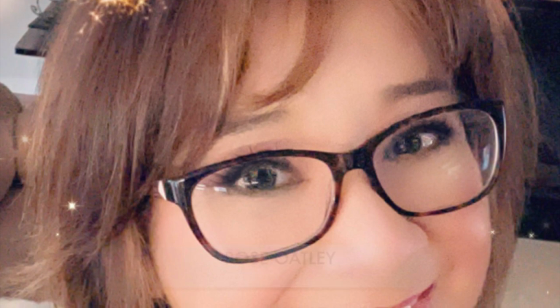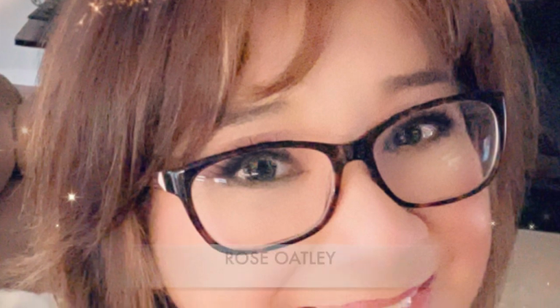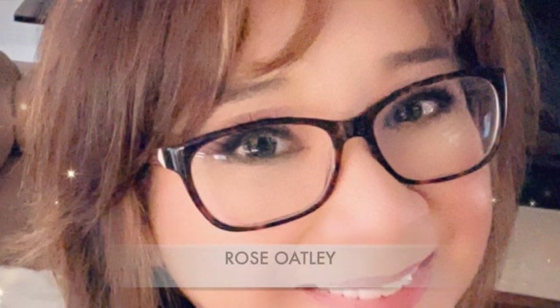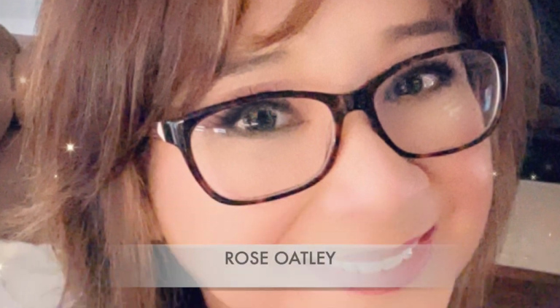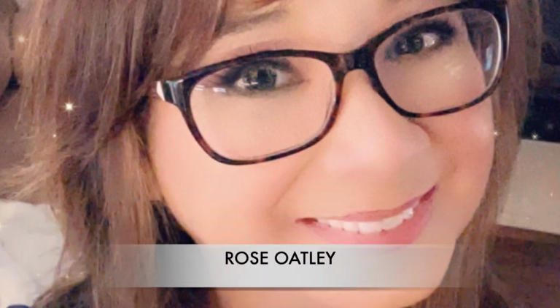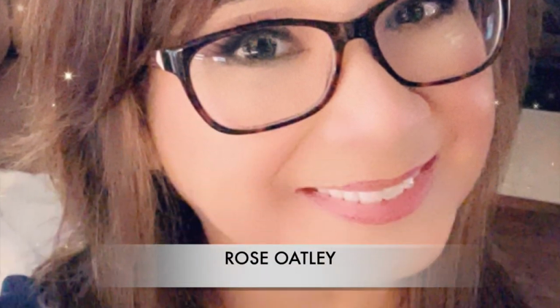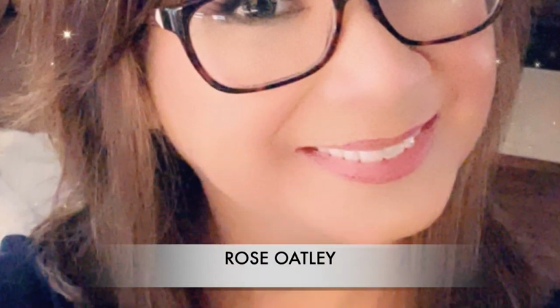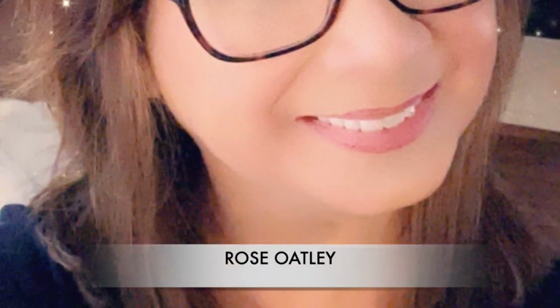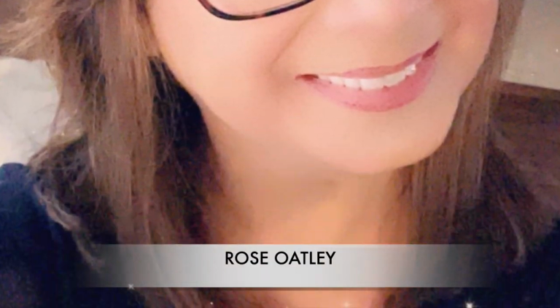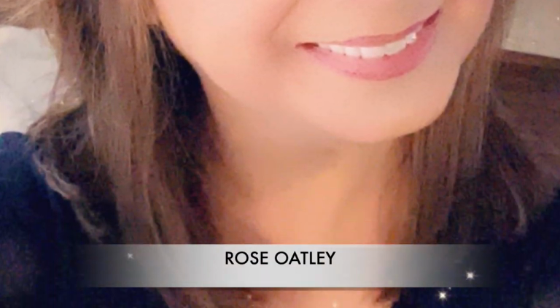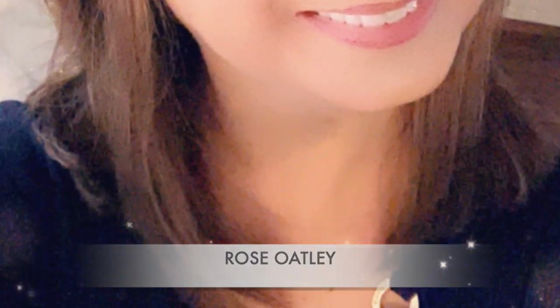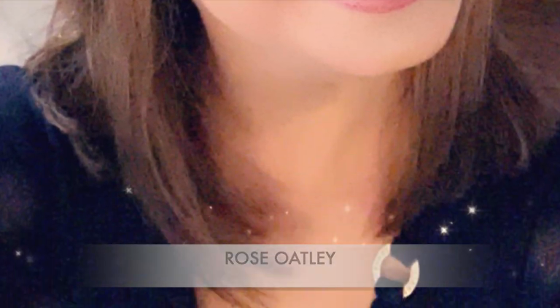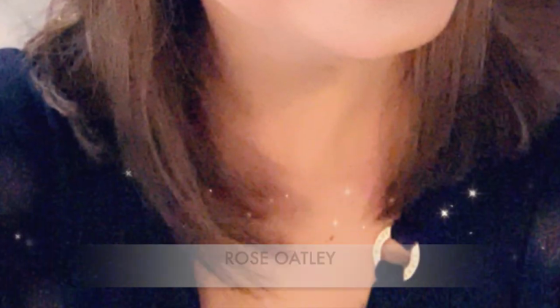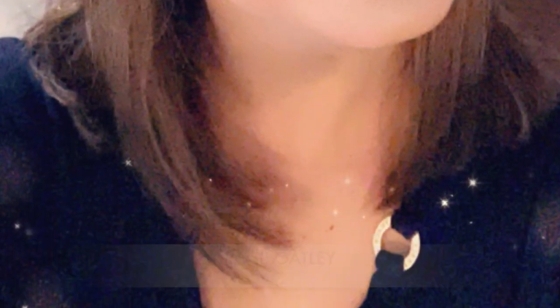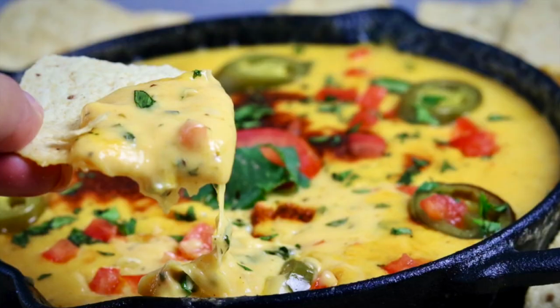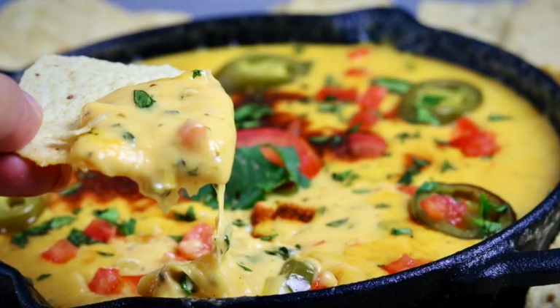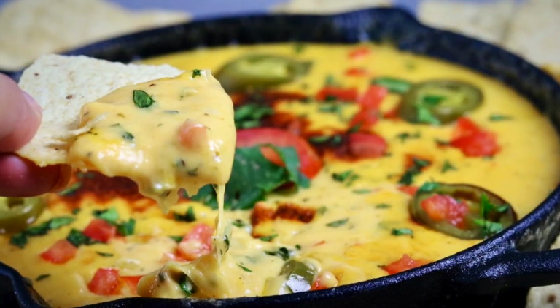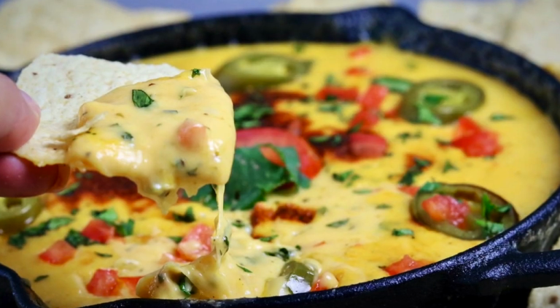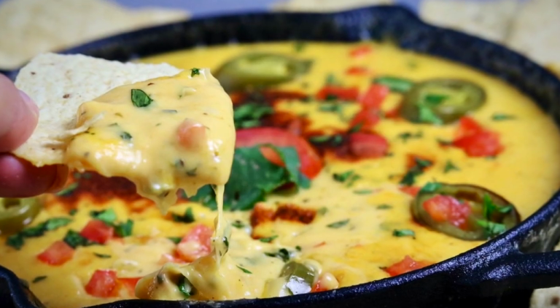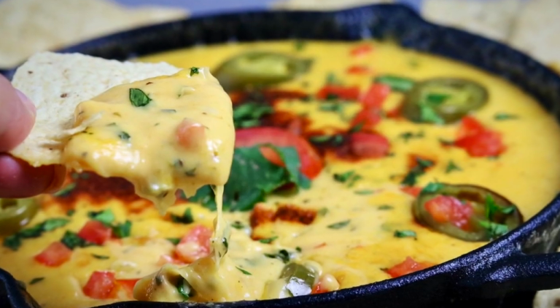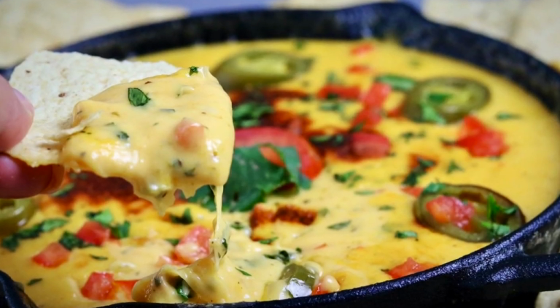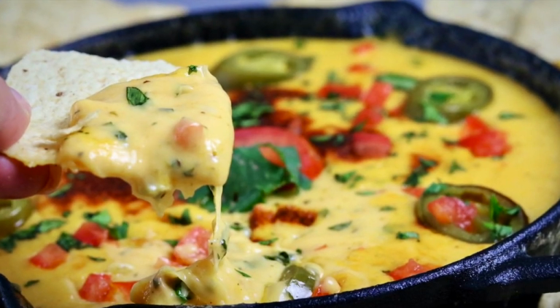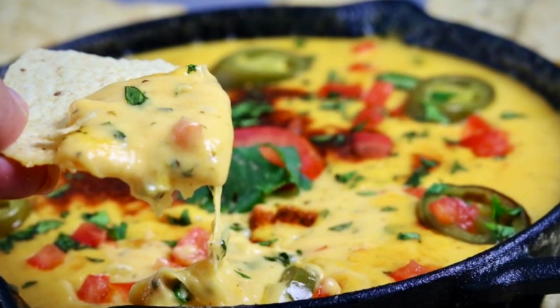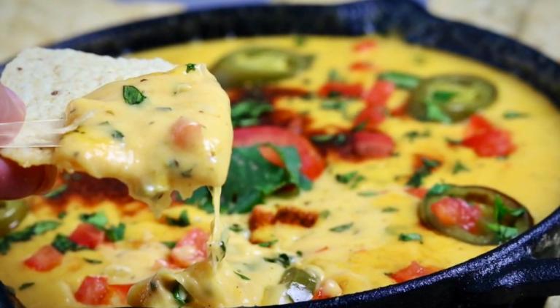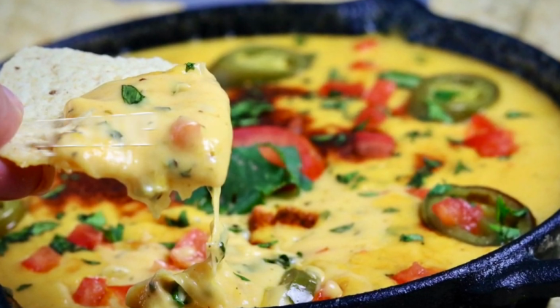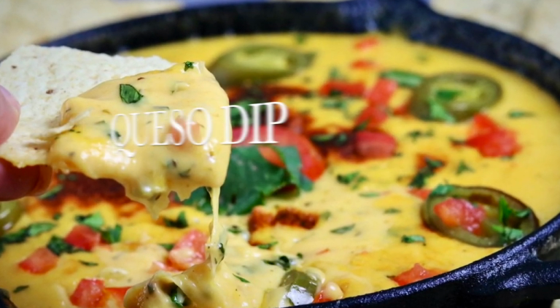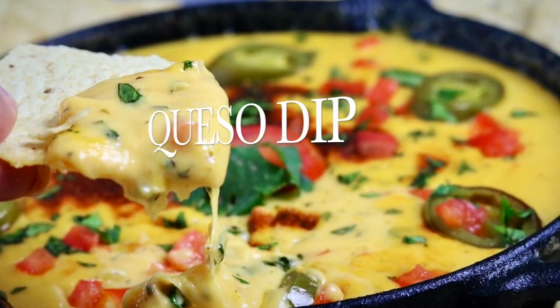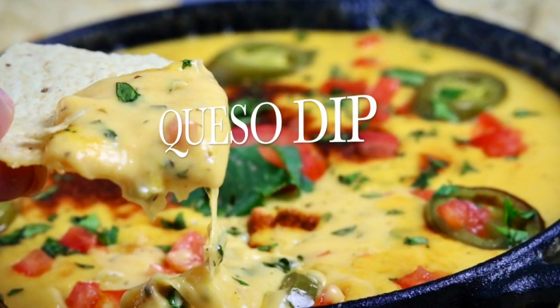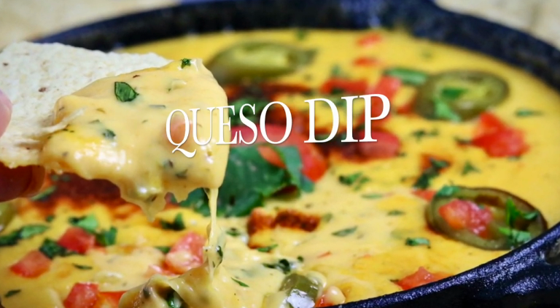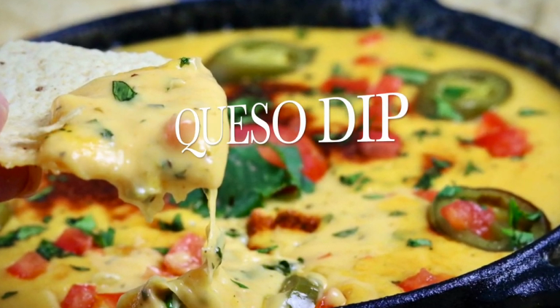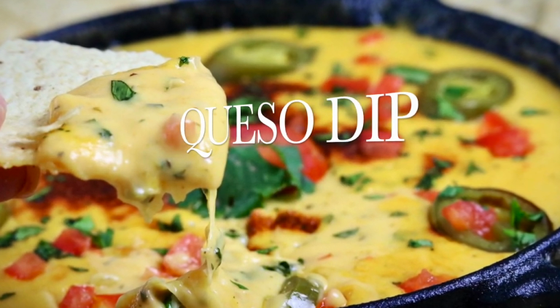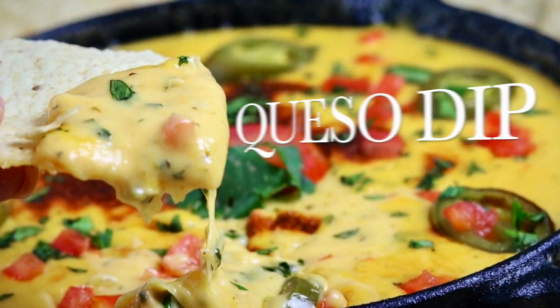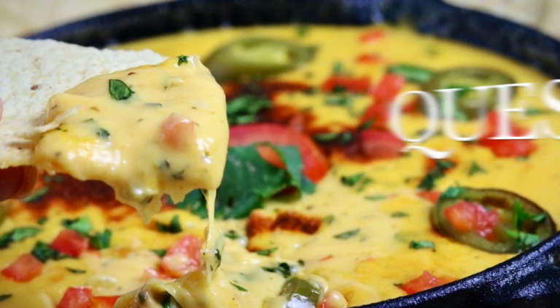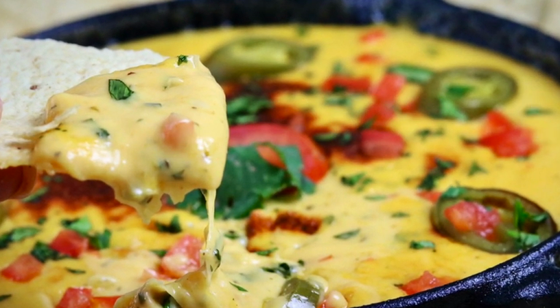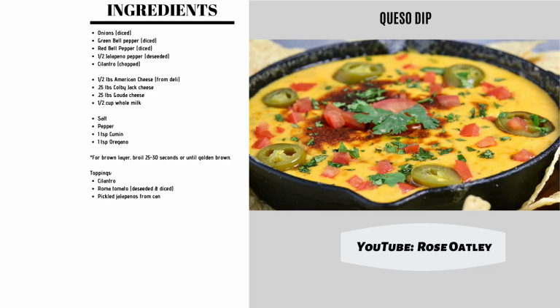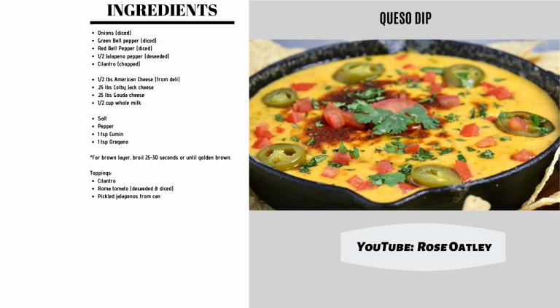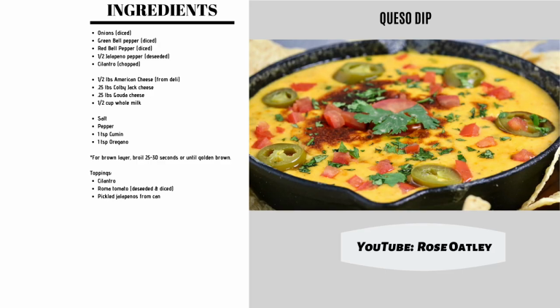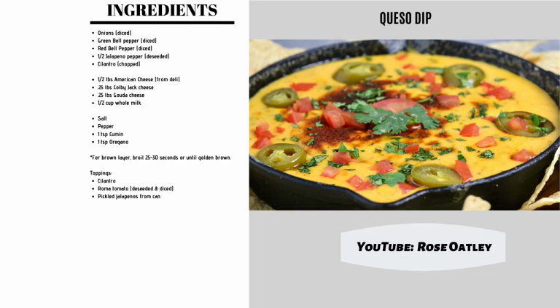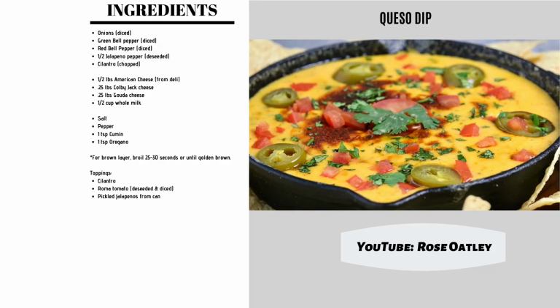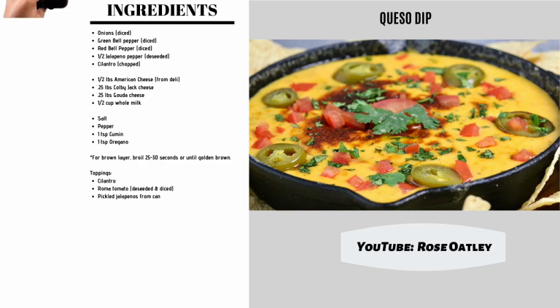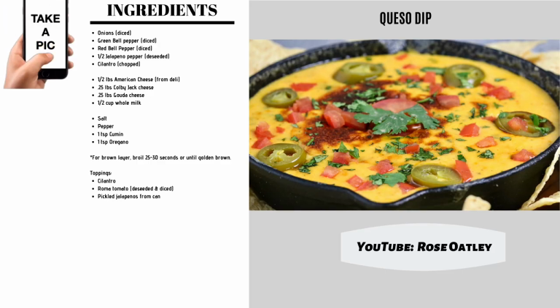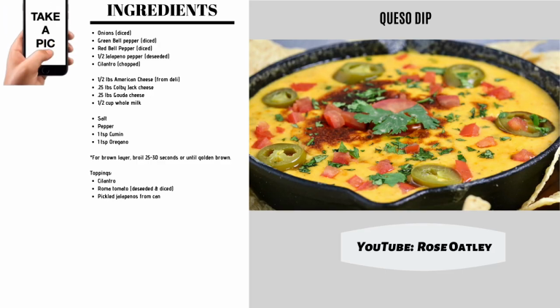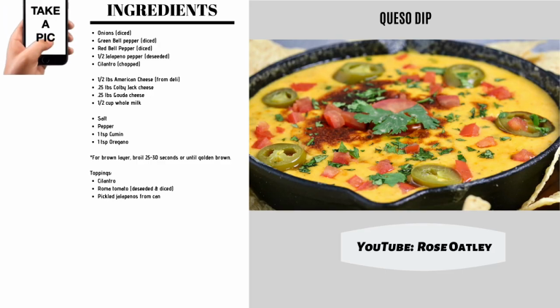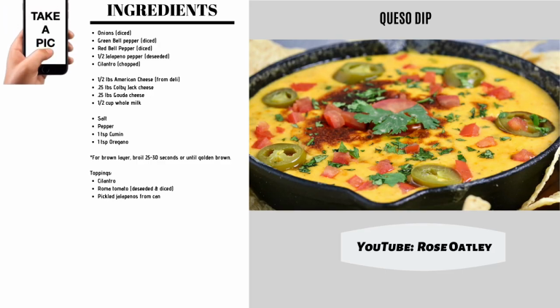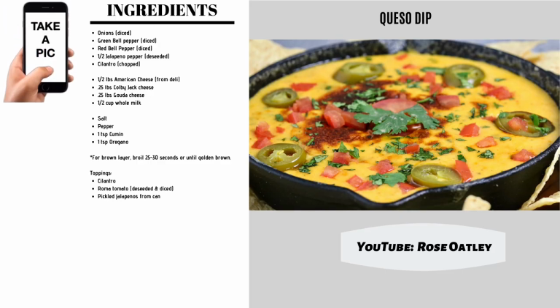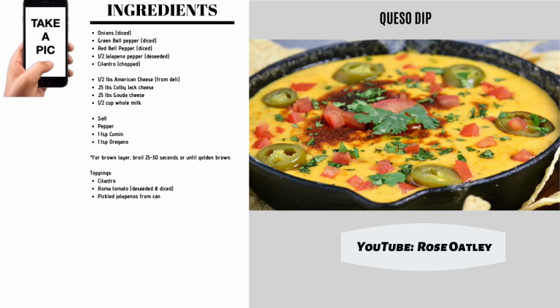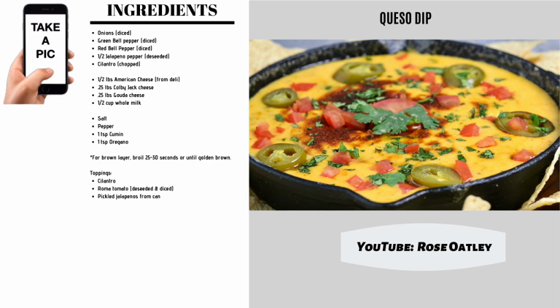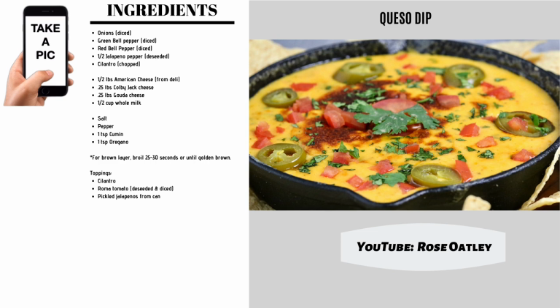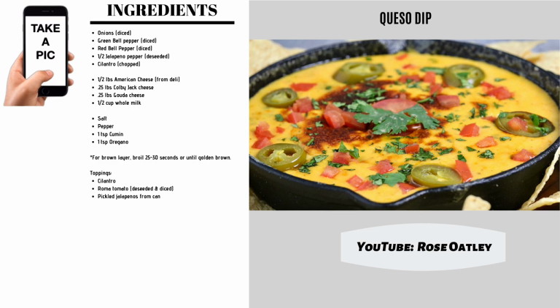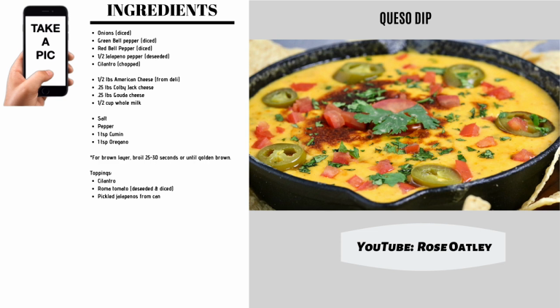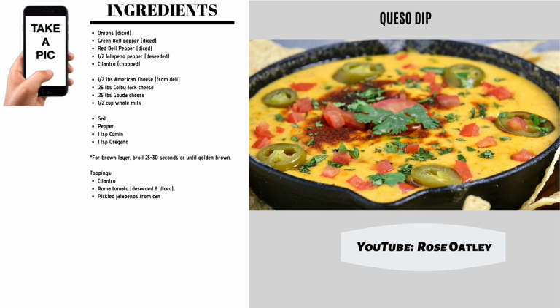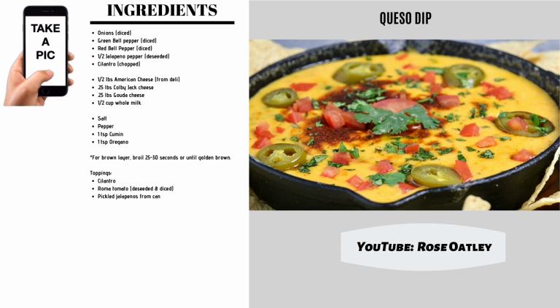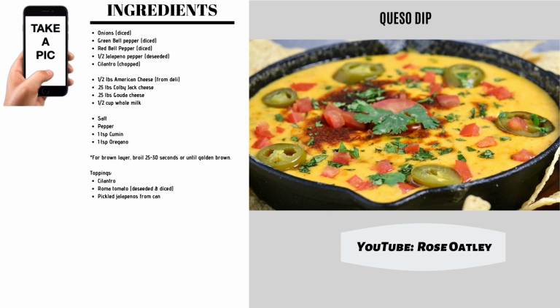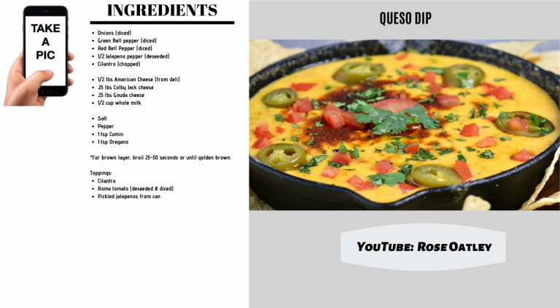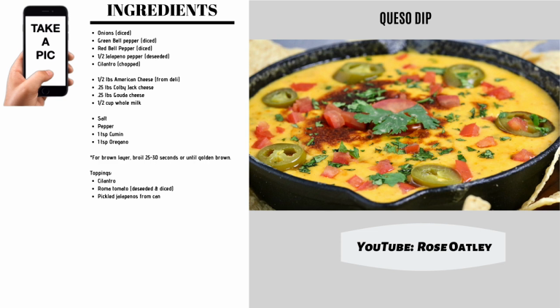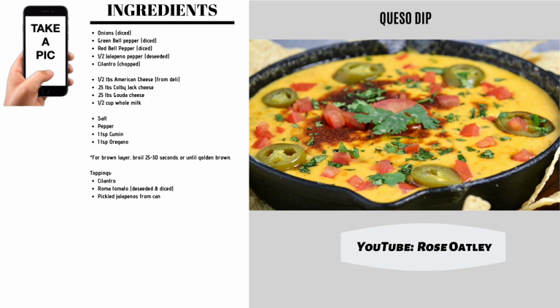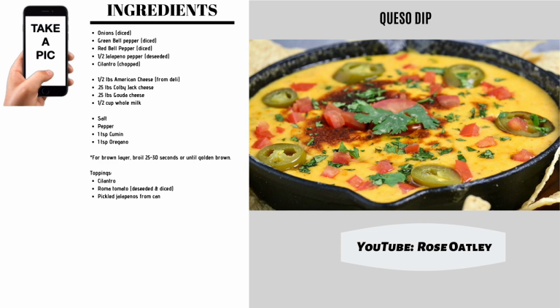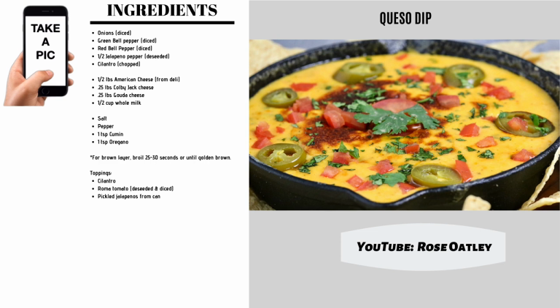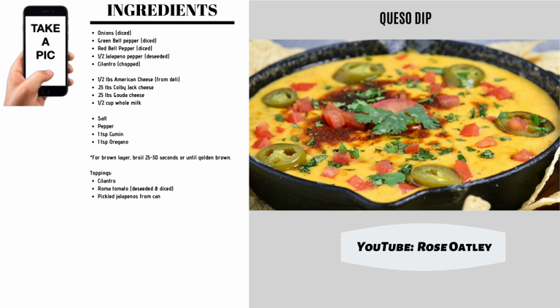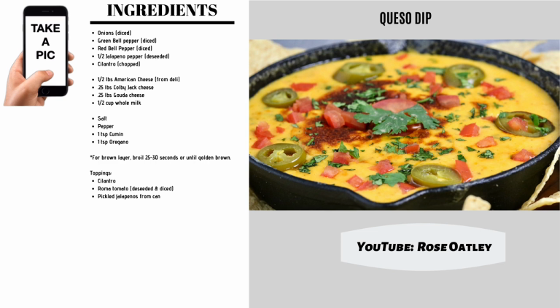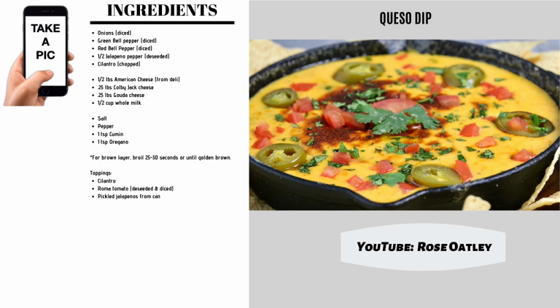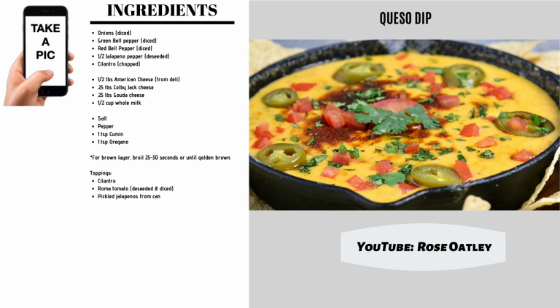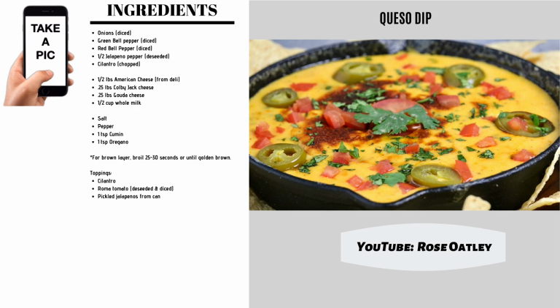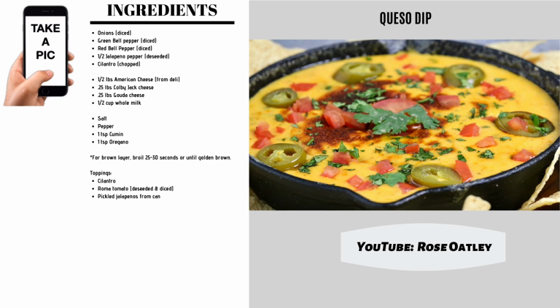Welcome! I'm Rose Oatley and today we're going to be making a delicious queso dip, perfect for parties or just to satisfy that craving.